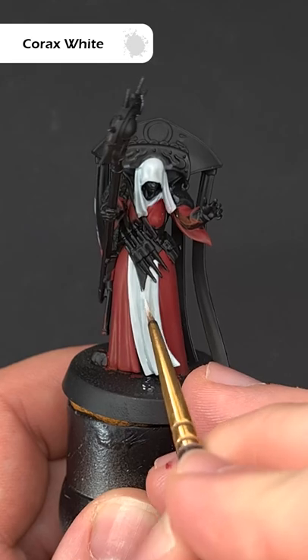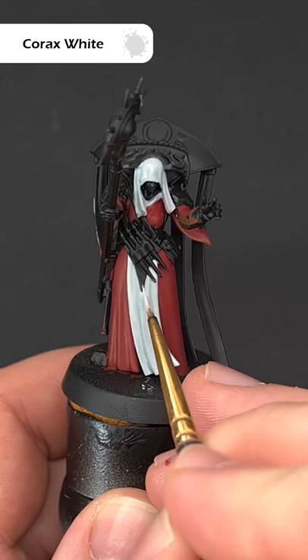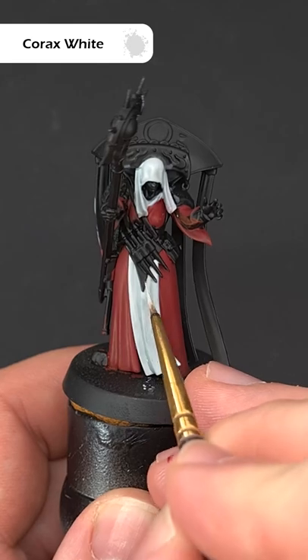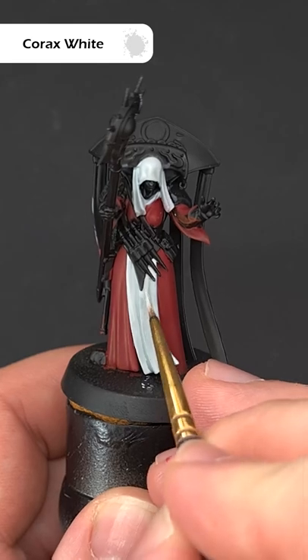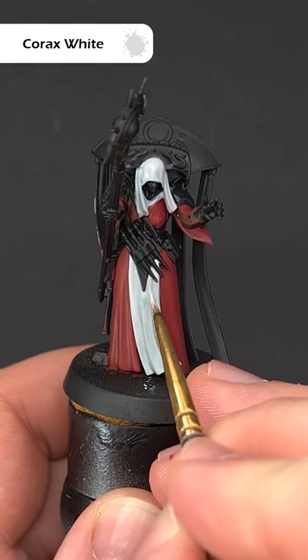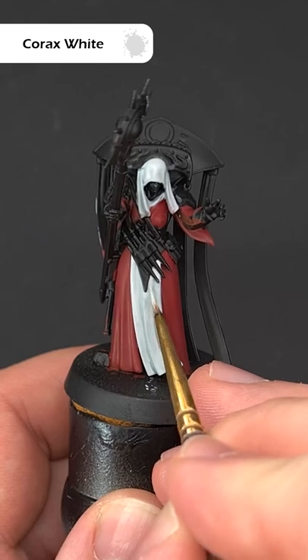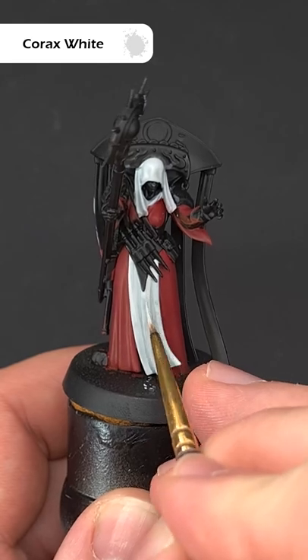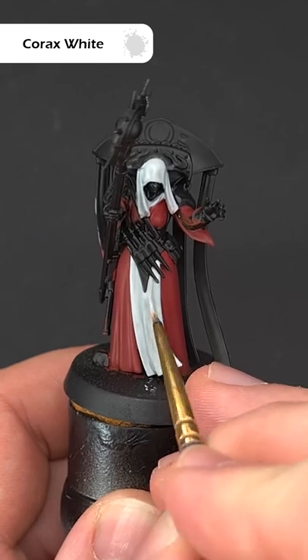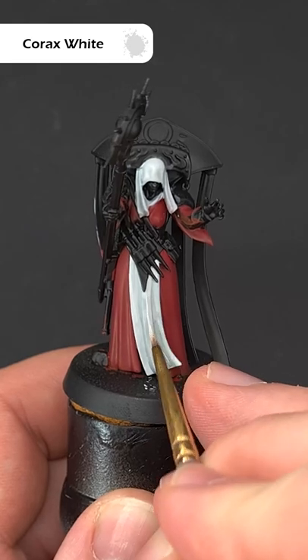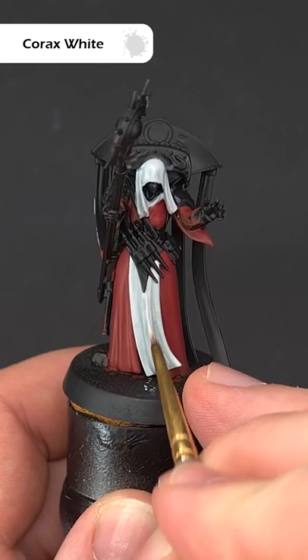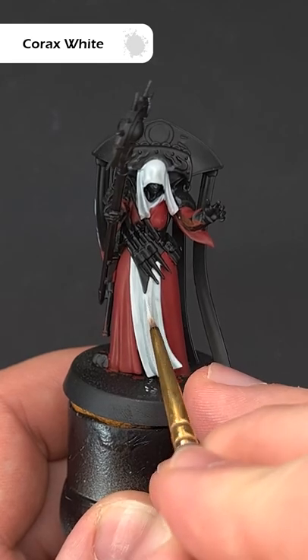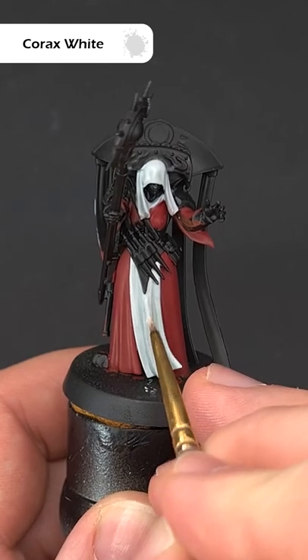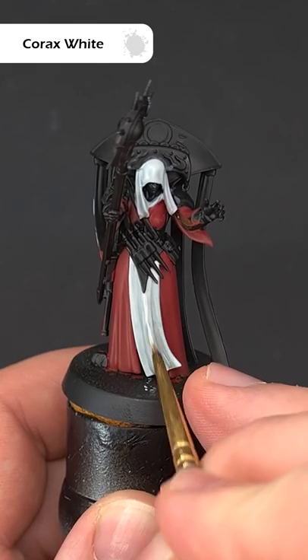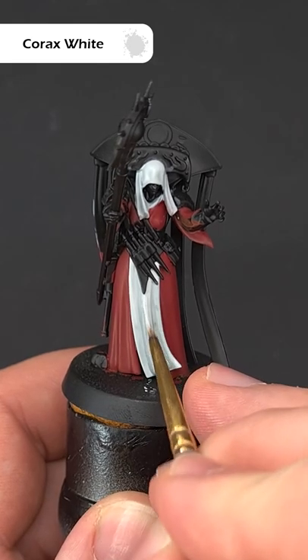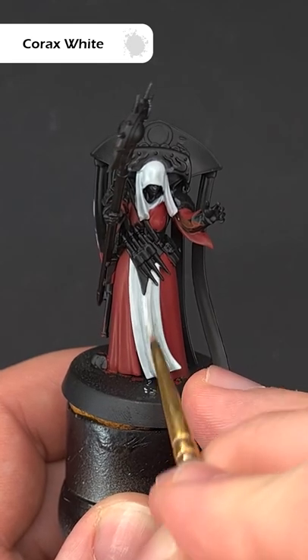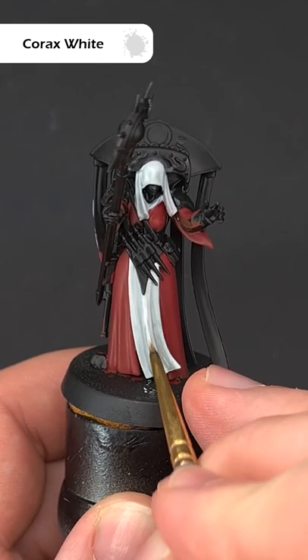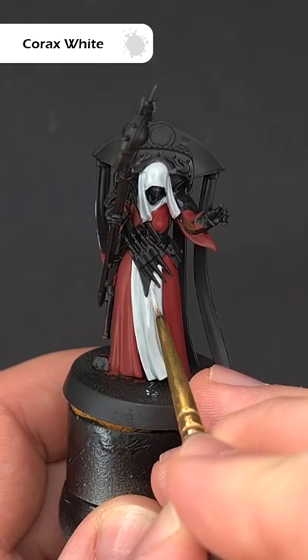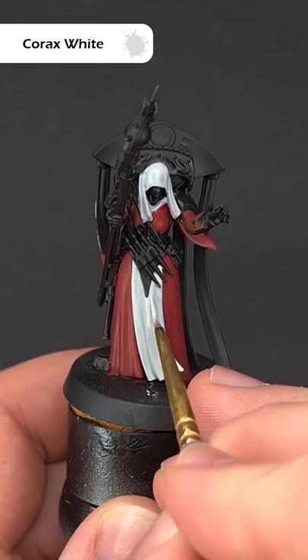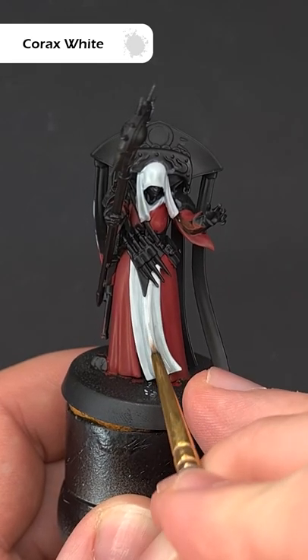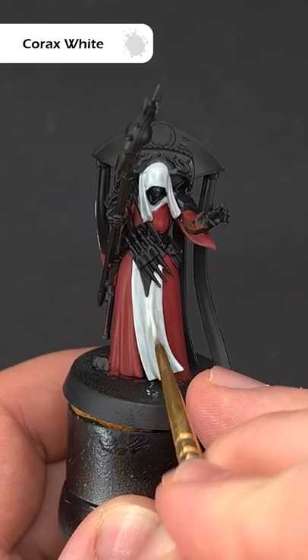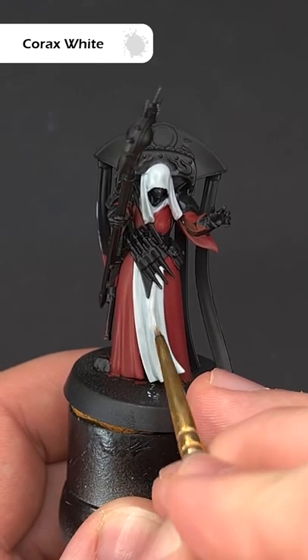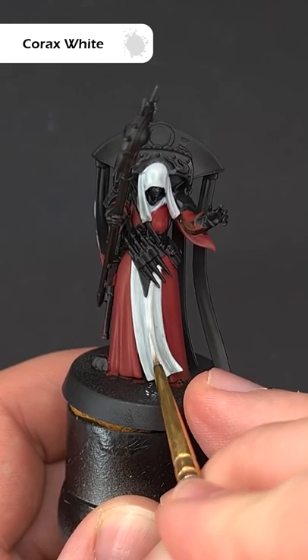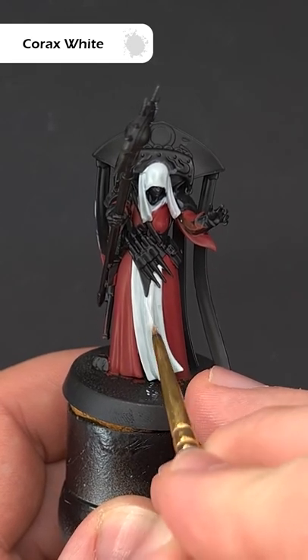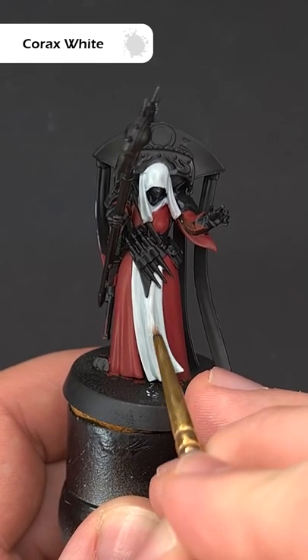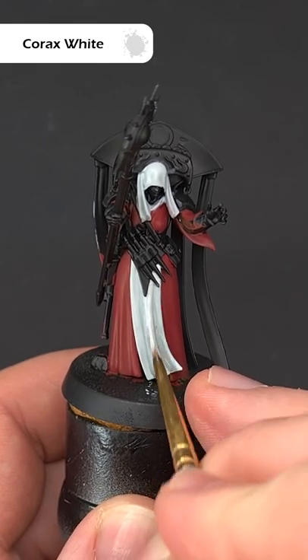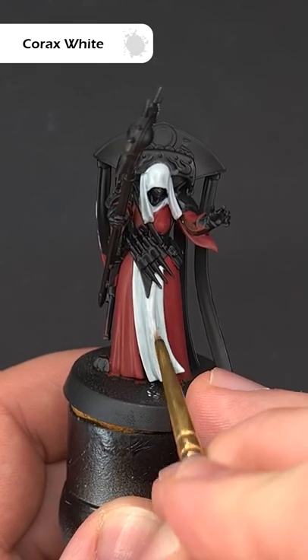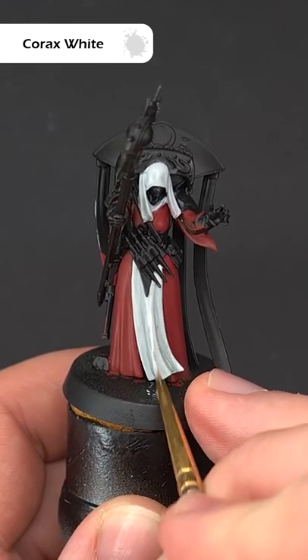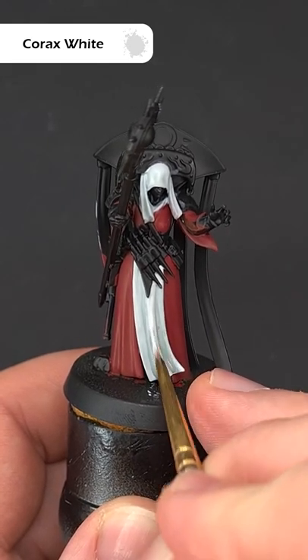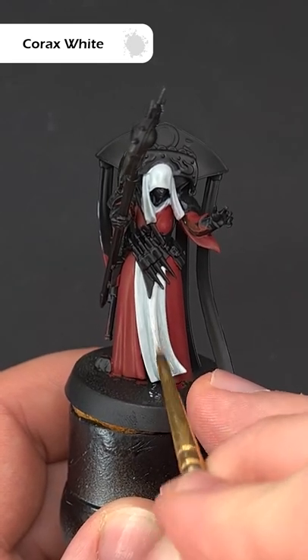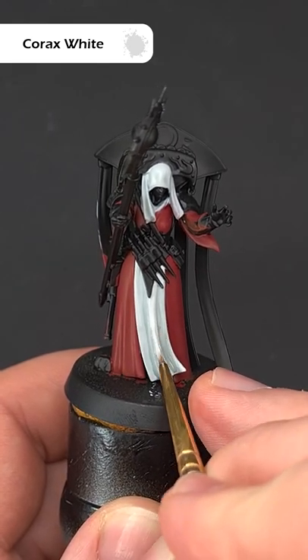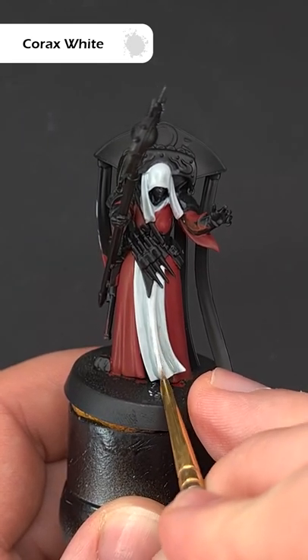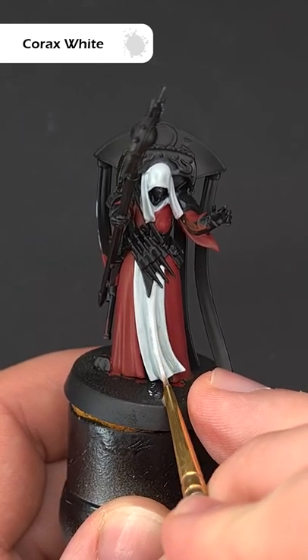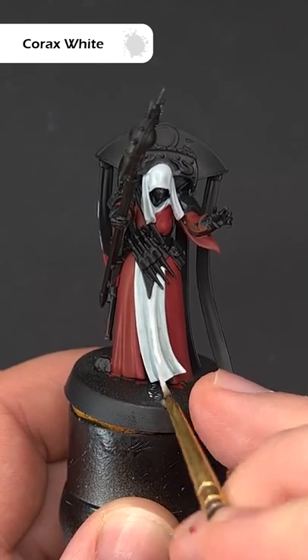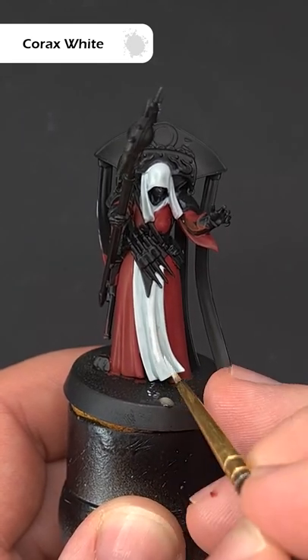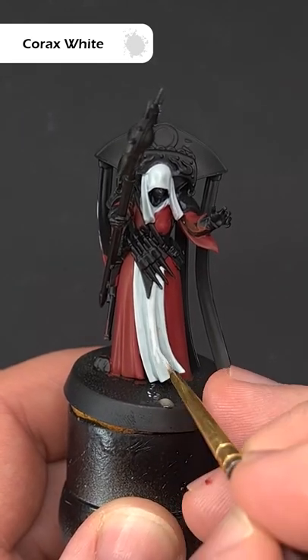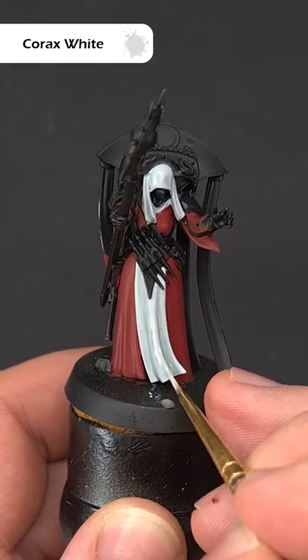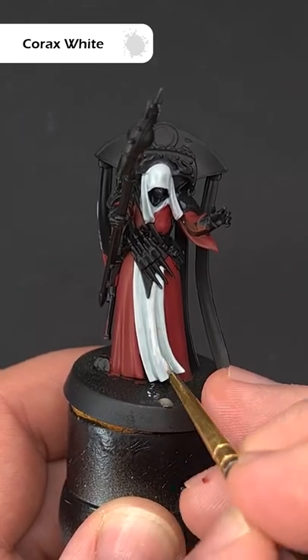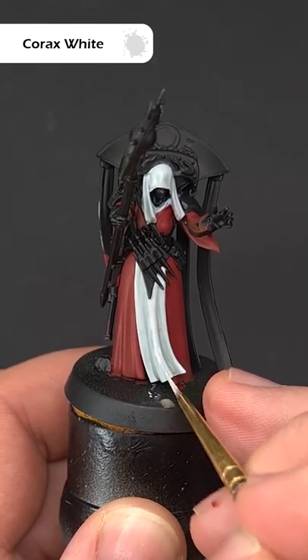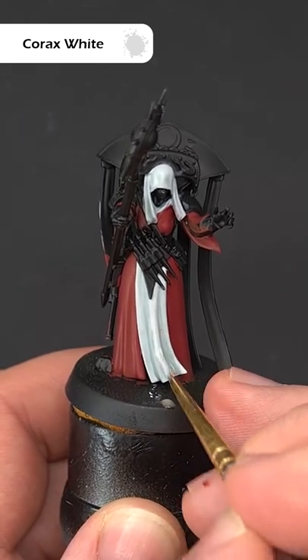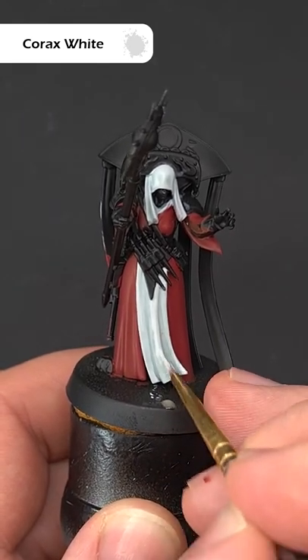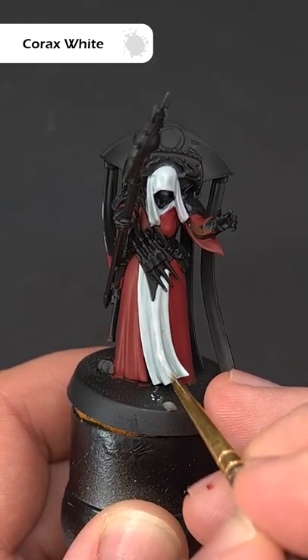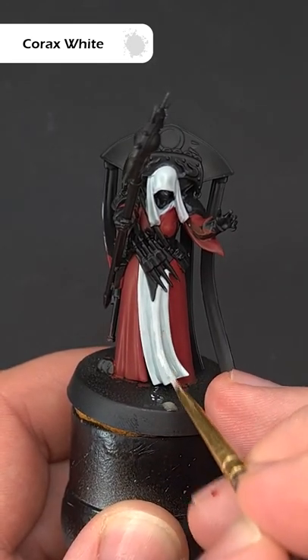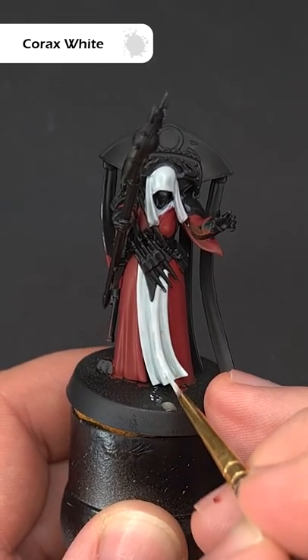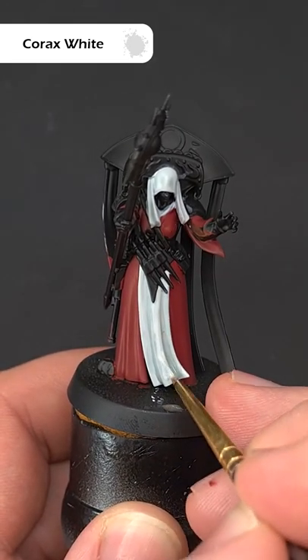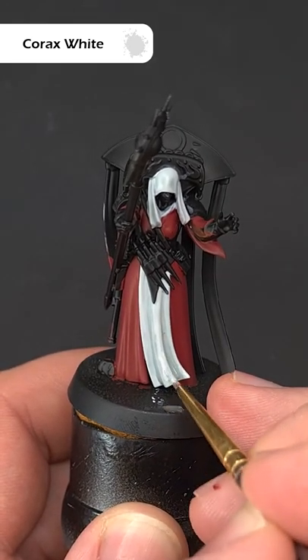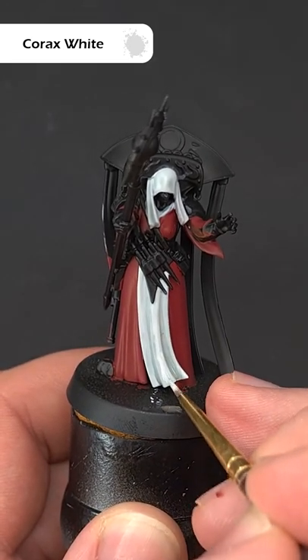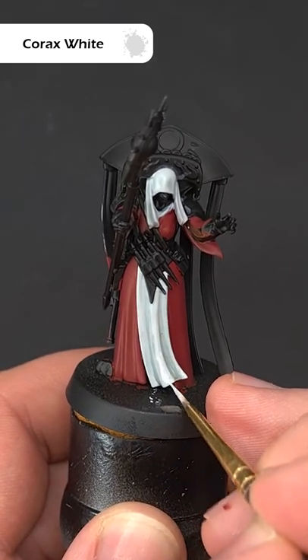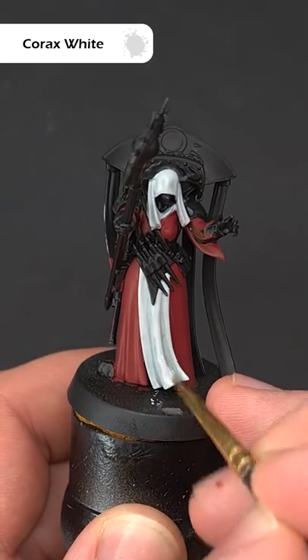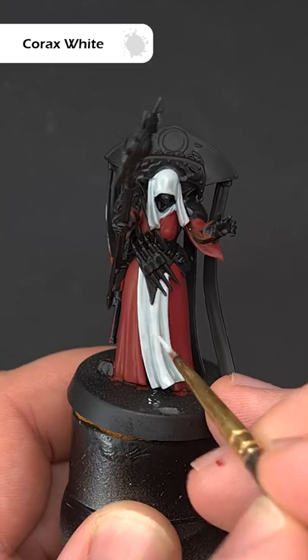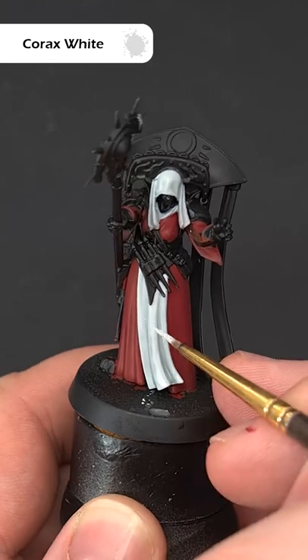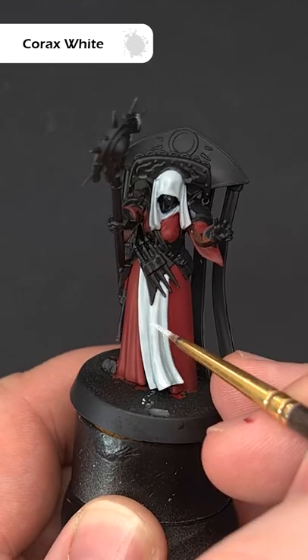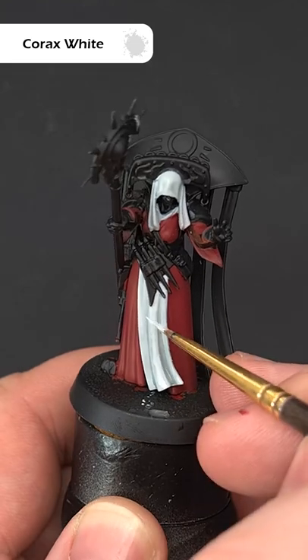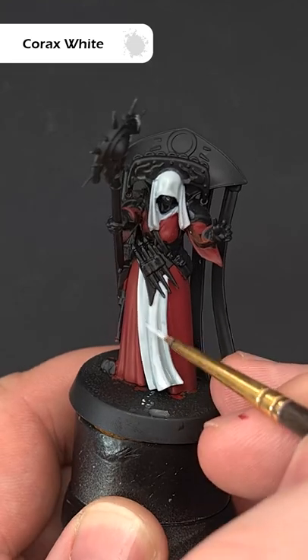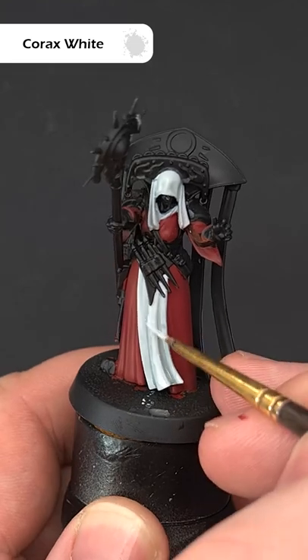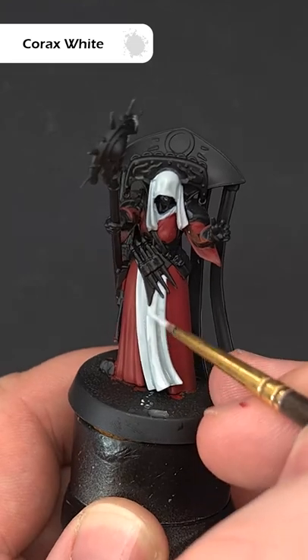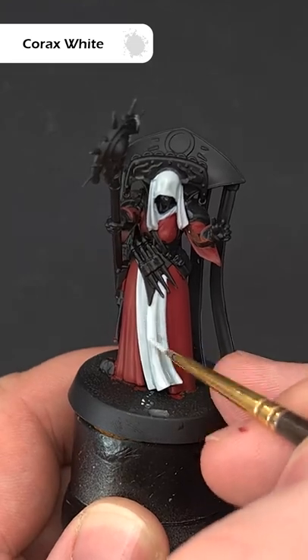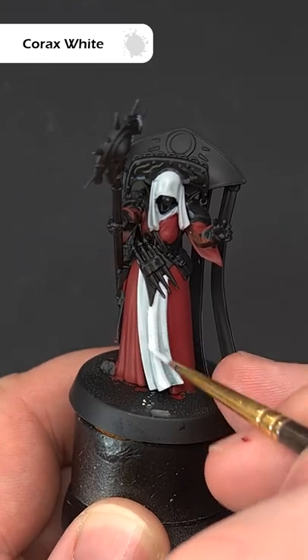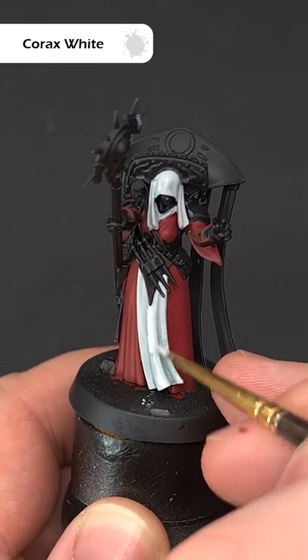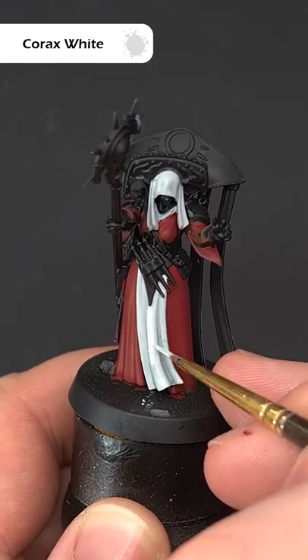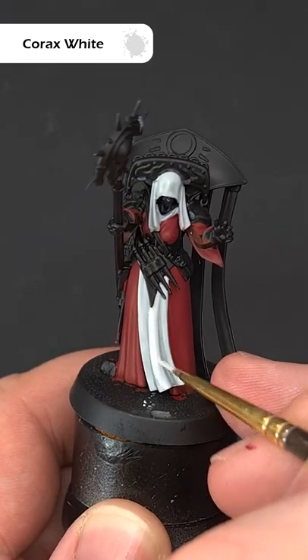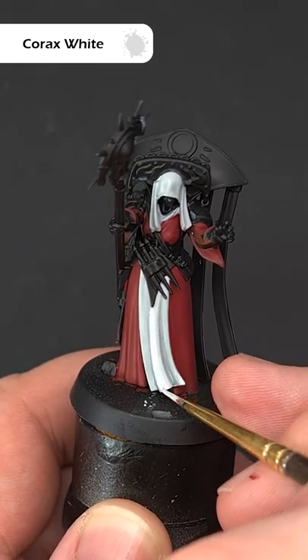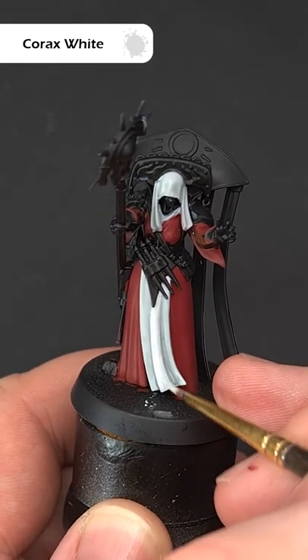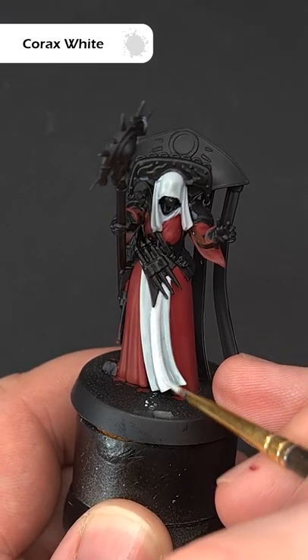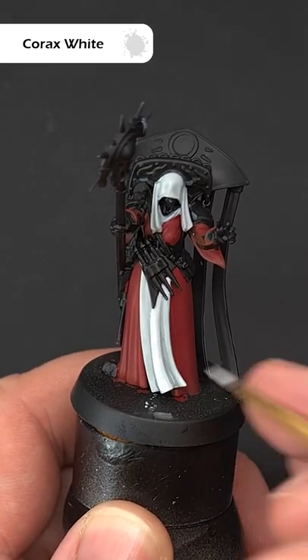Once that's dry, go back in with Corax White and tidy up any untidy areas or tide marks on some of the larger areas of cloth.